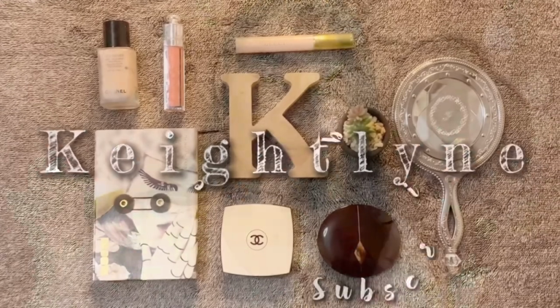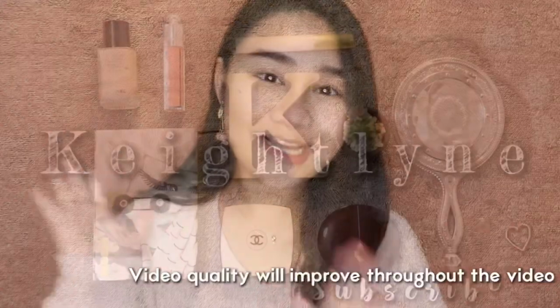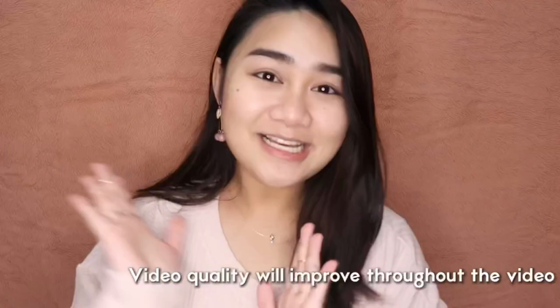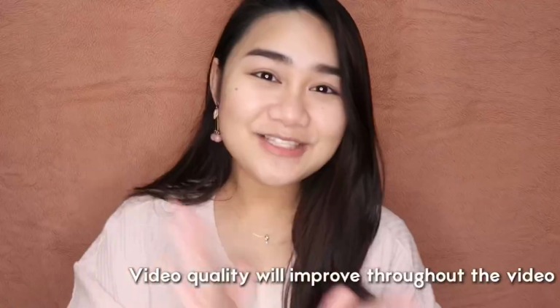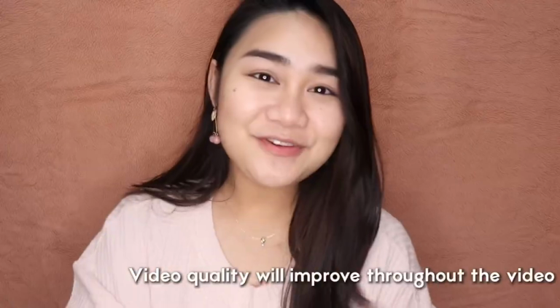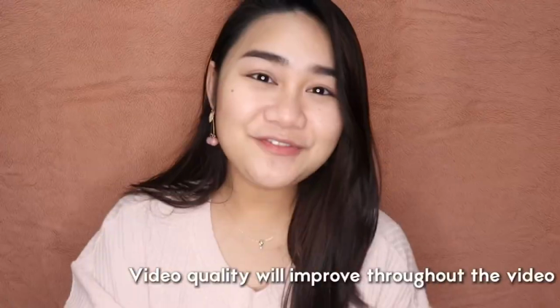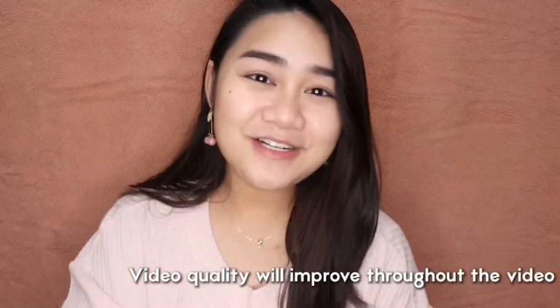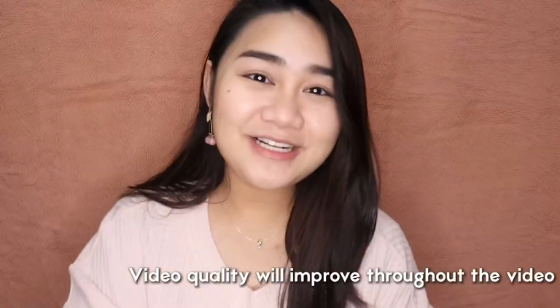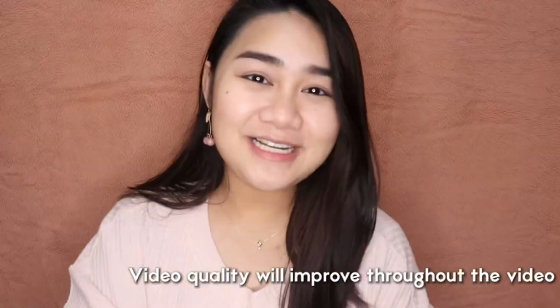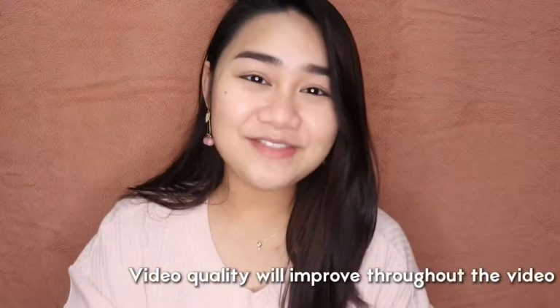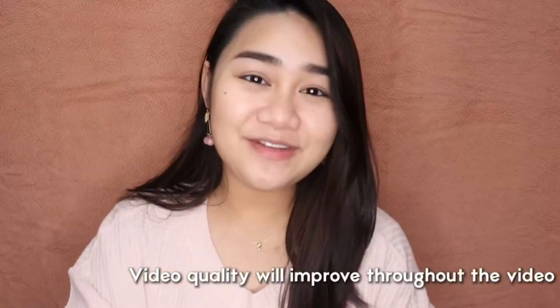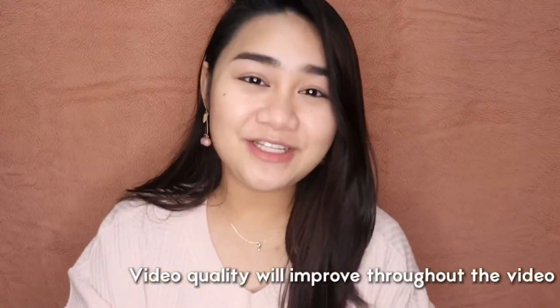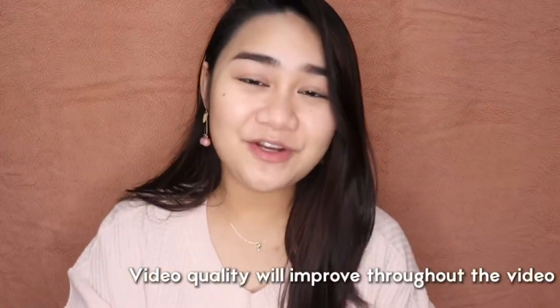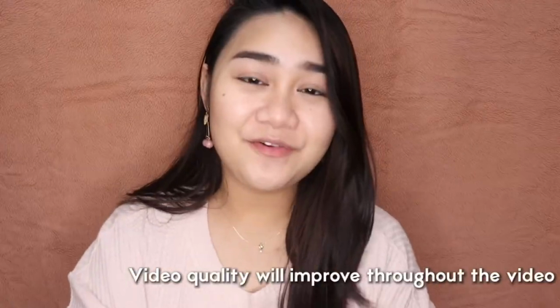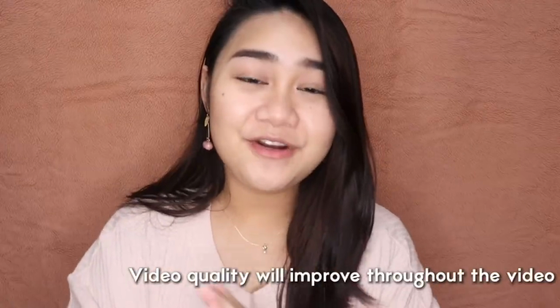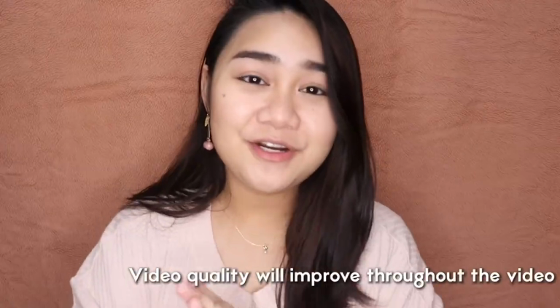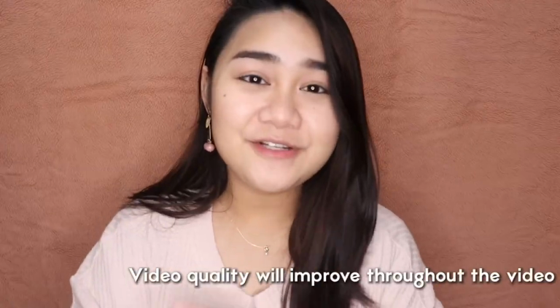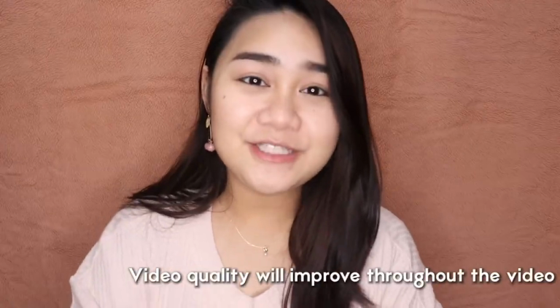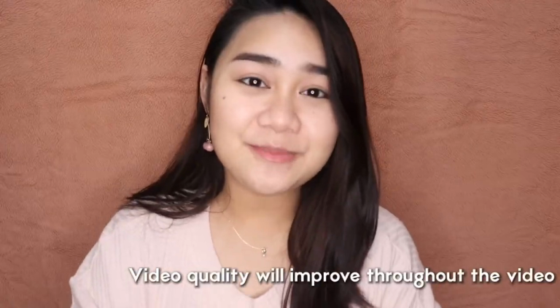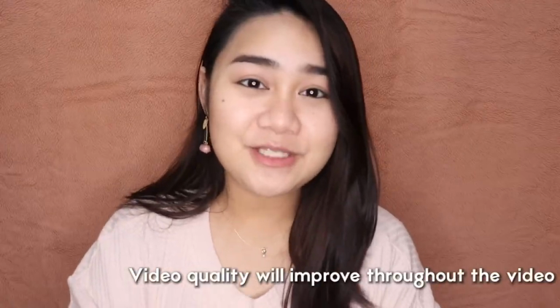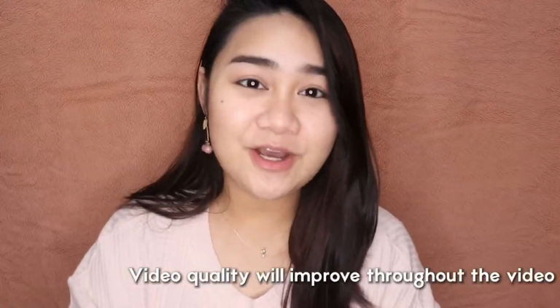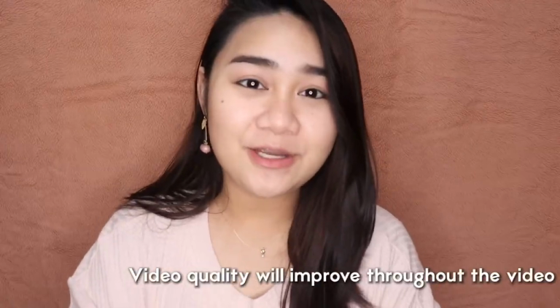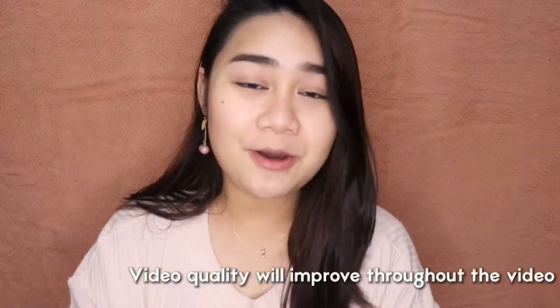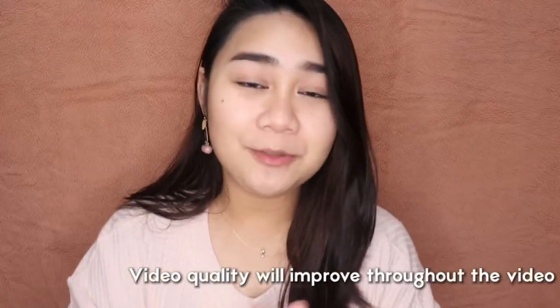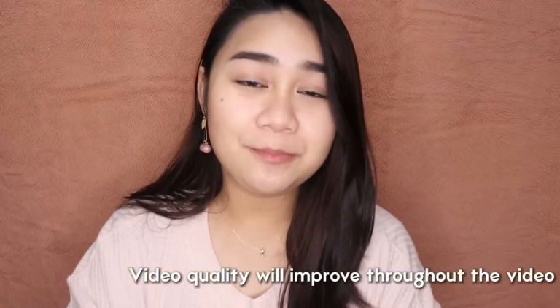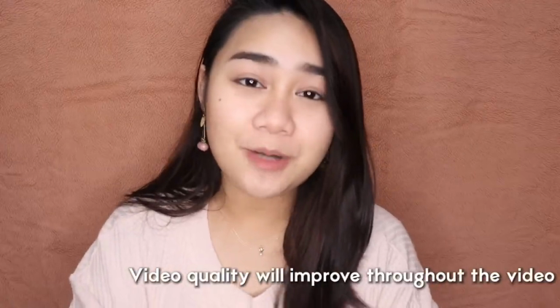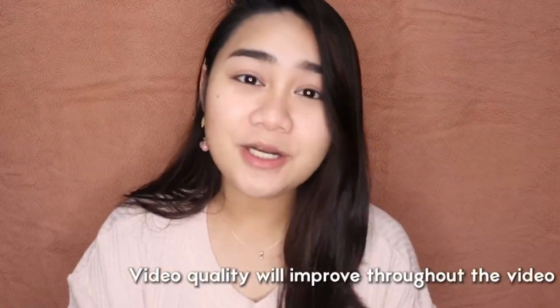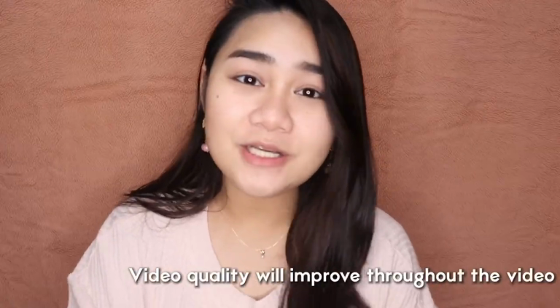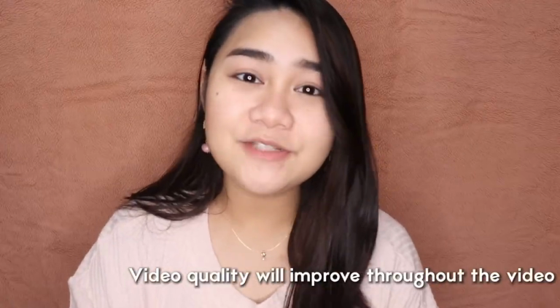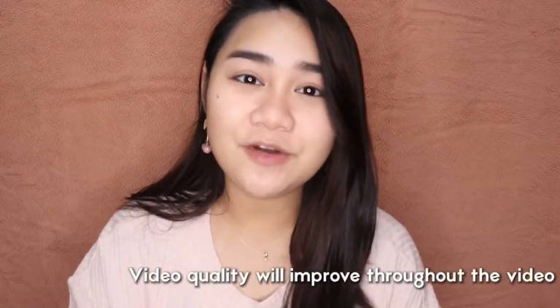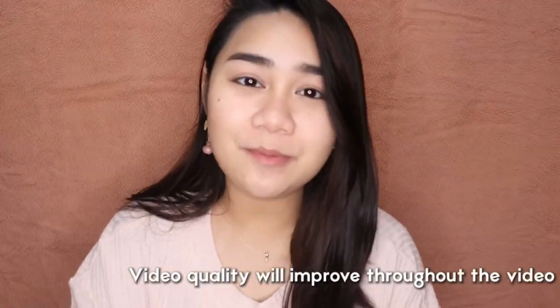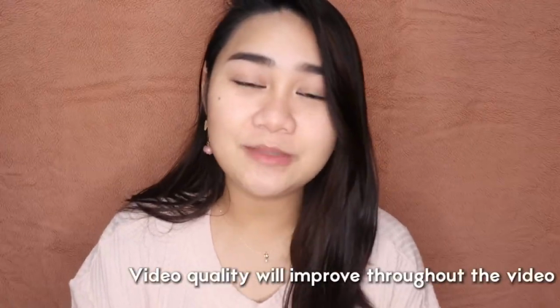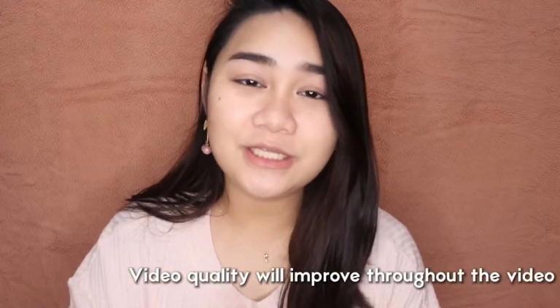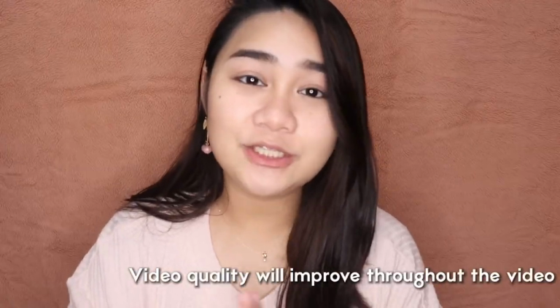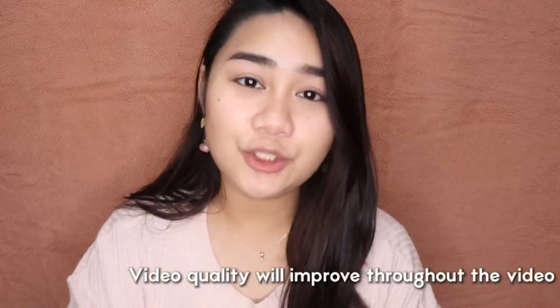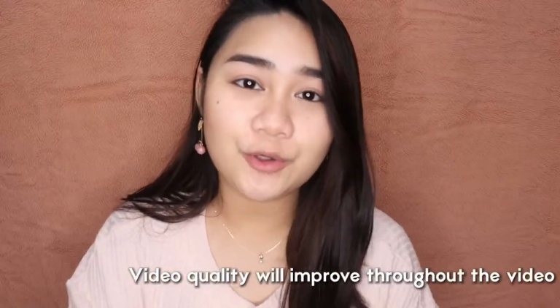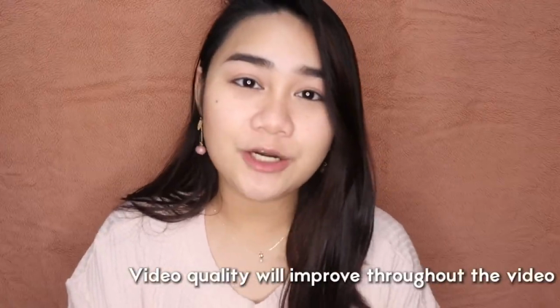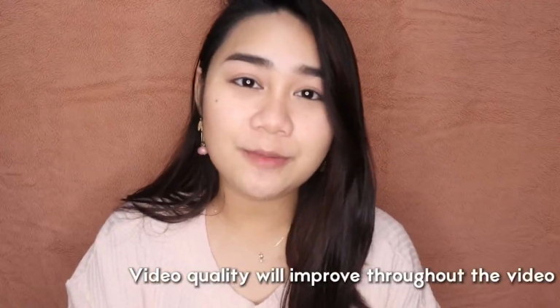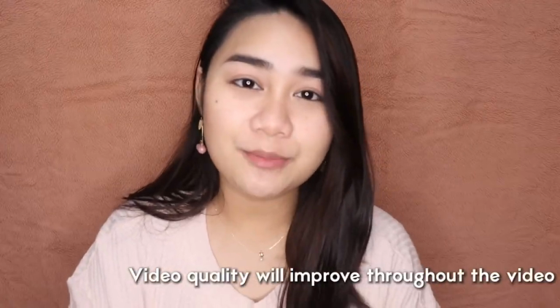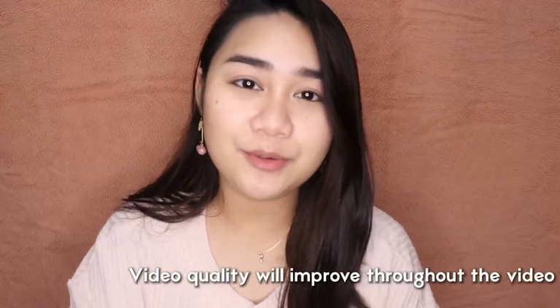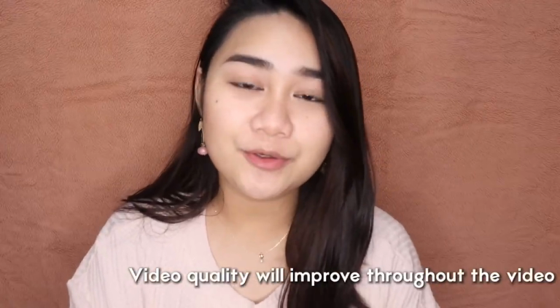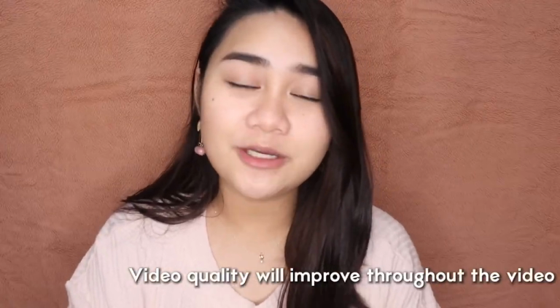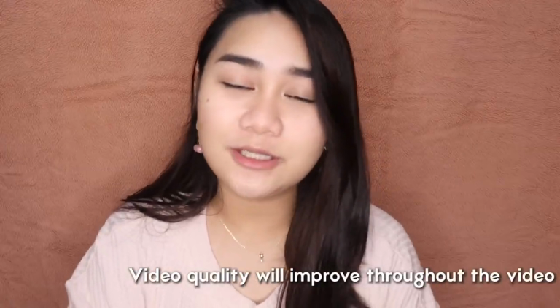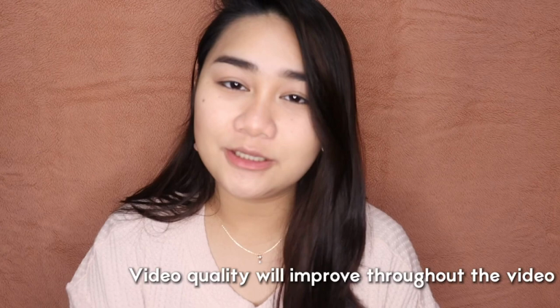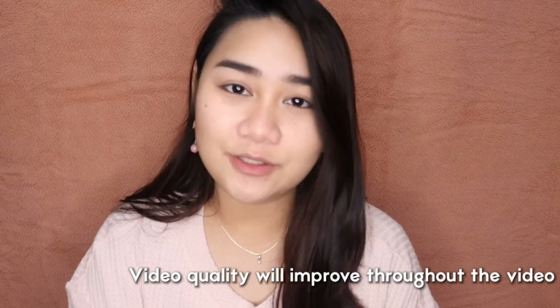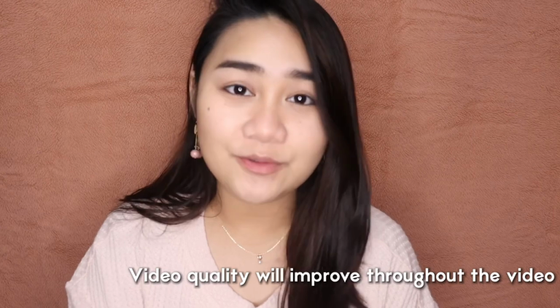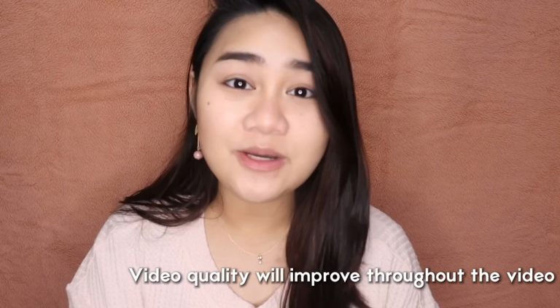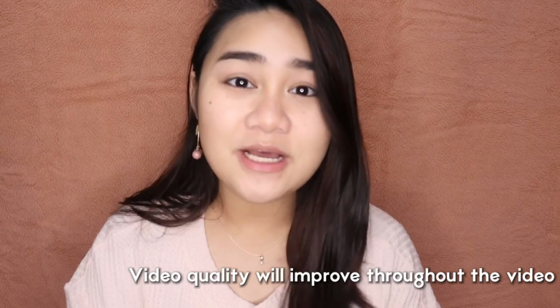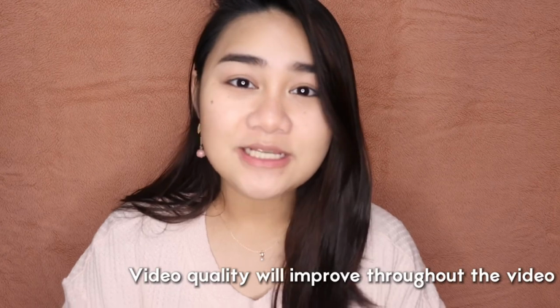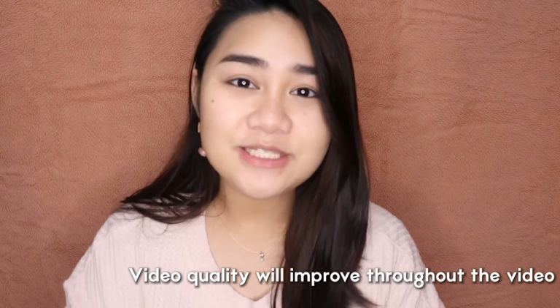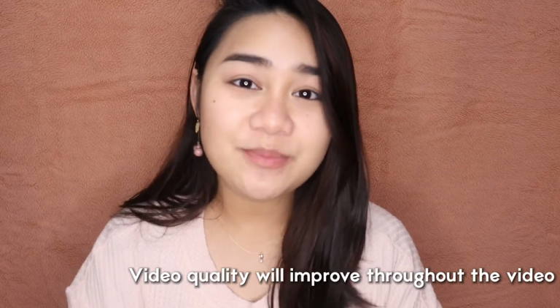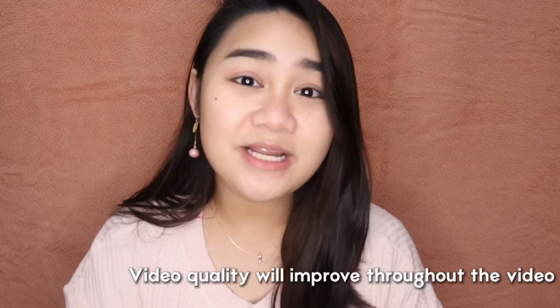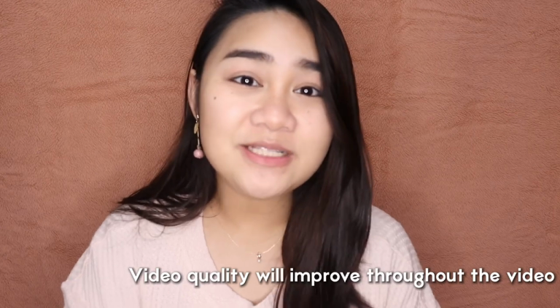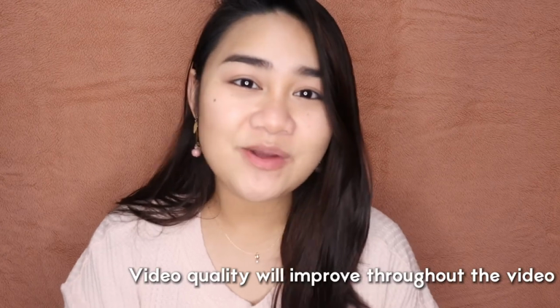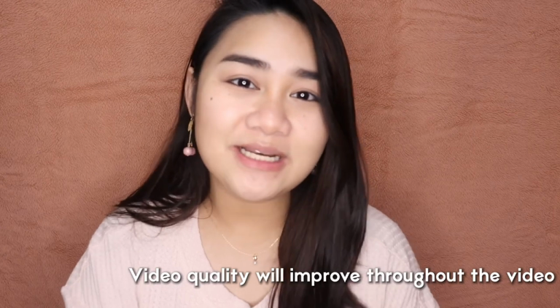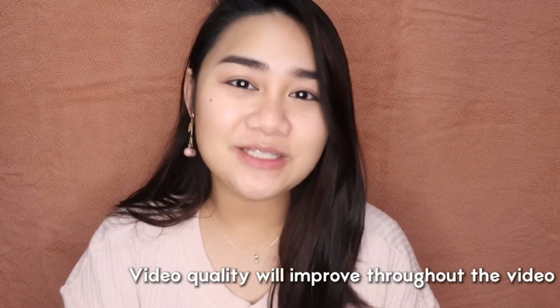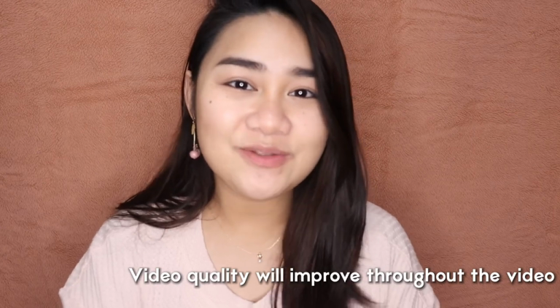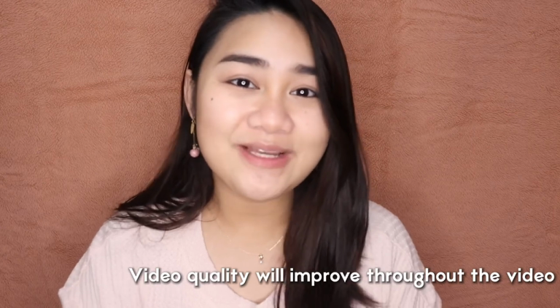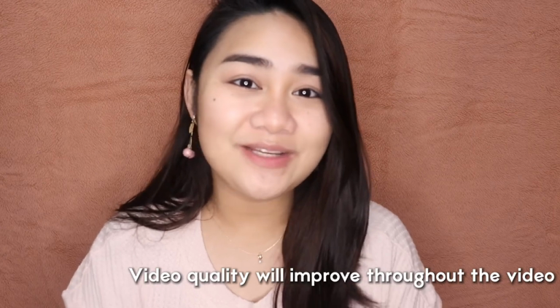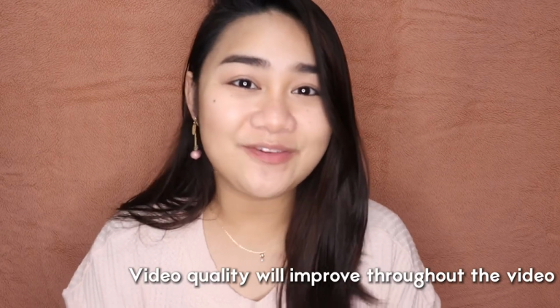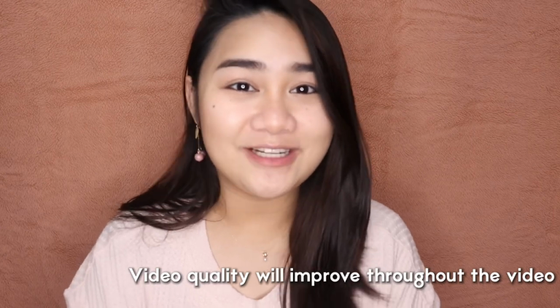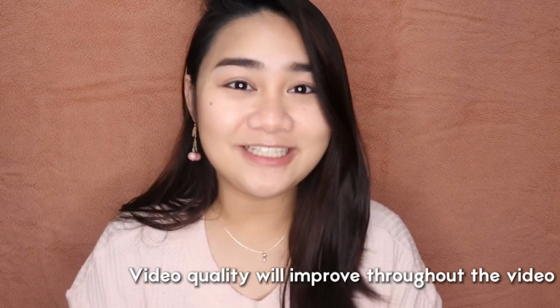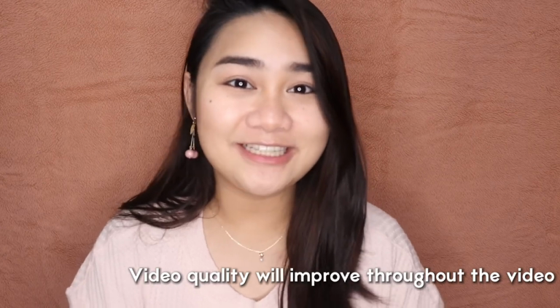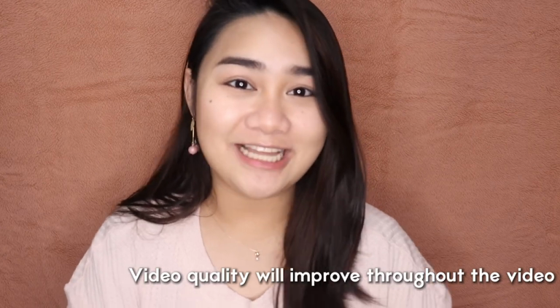So for today's video, we're going to be talking about products from the Dior Pure Glow Spring 2021 Collection.